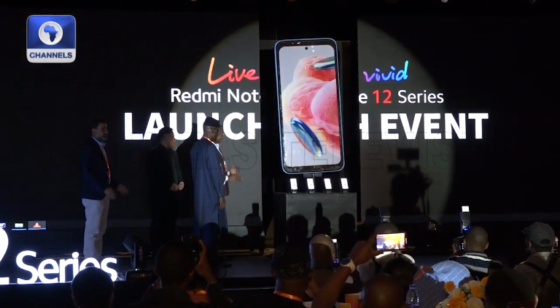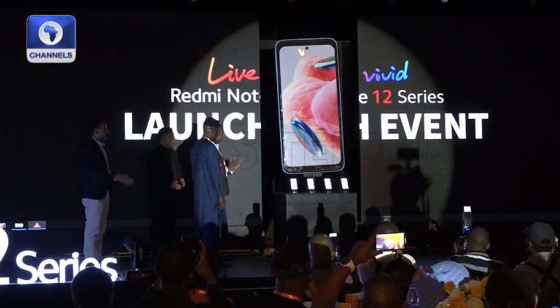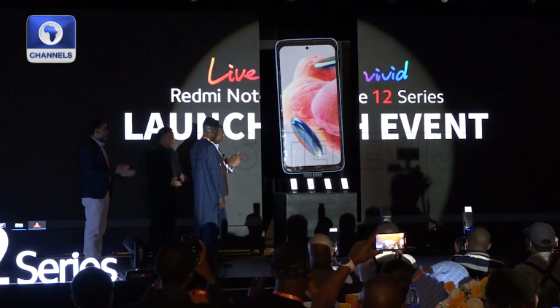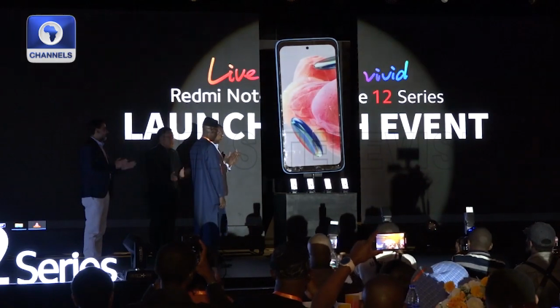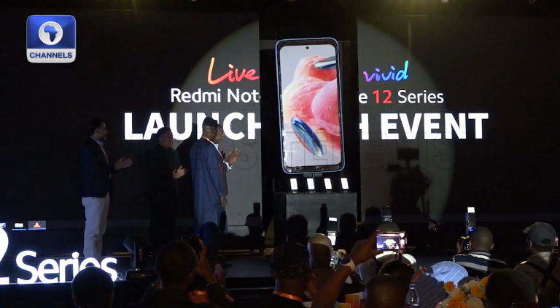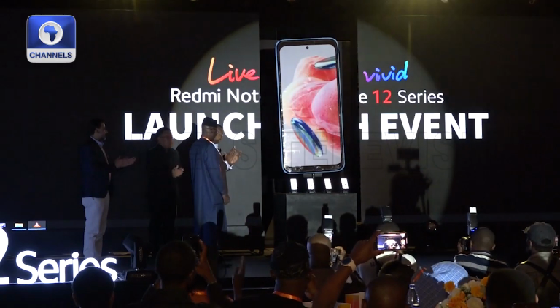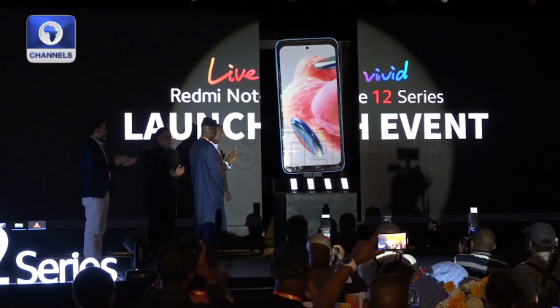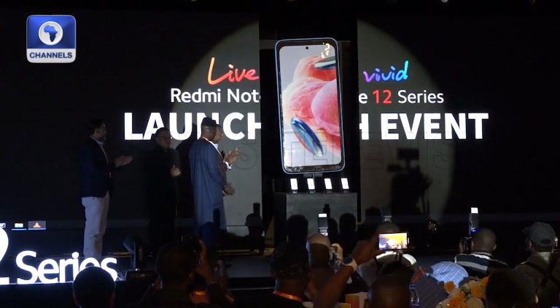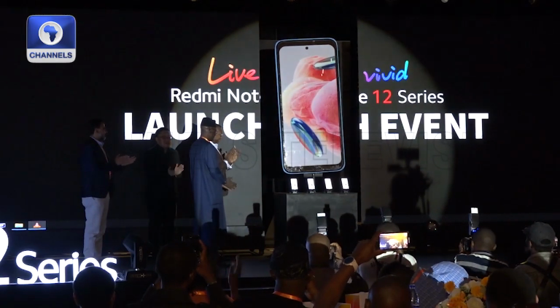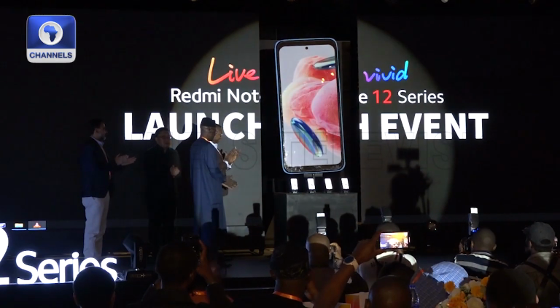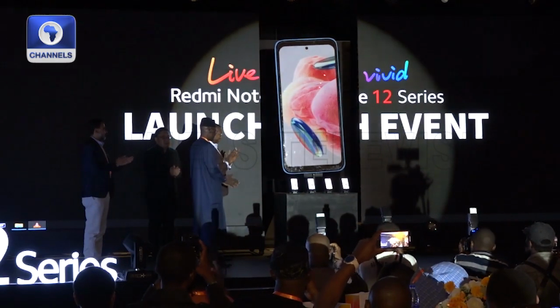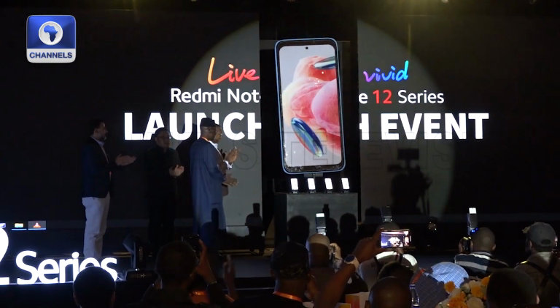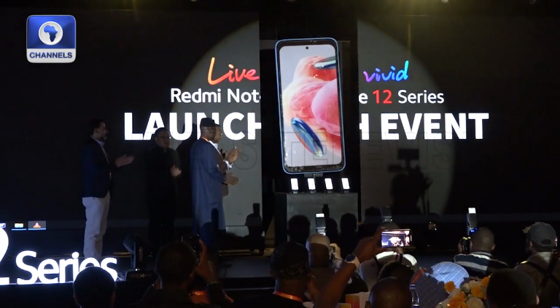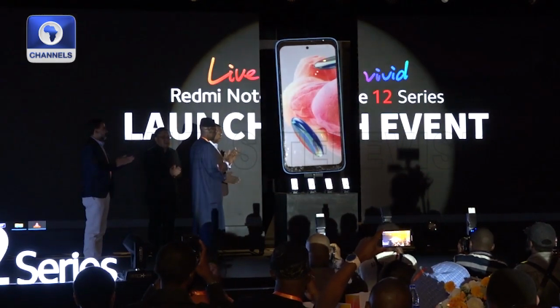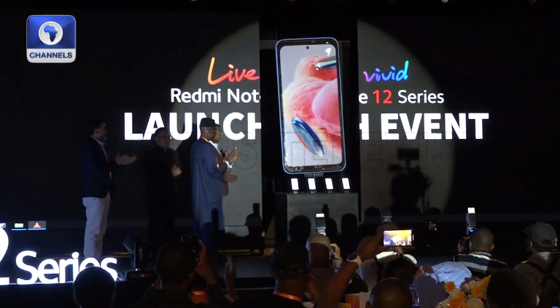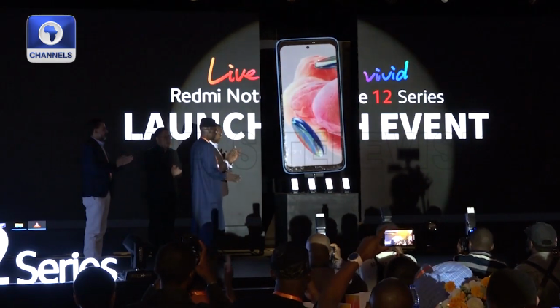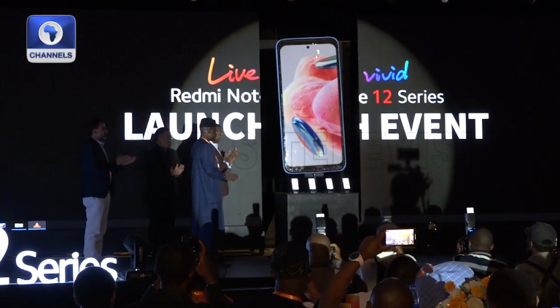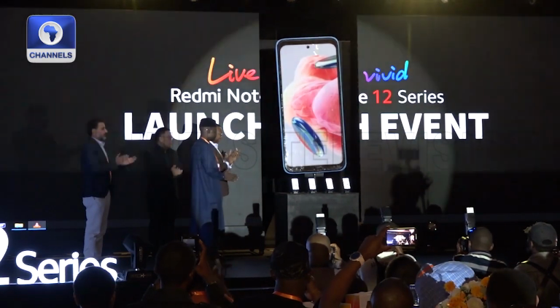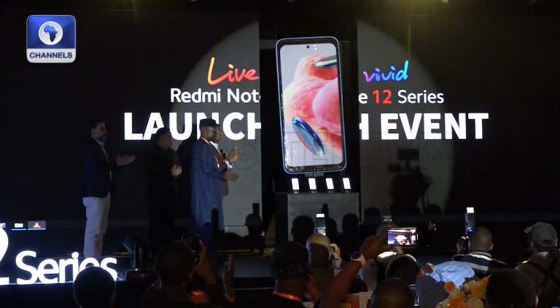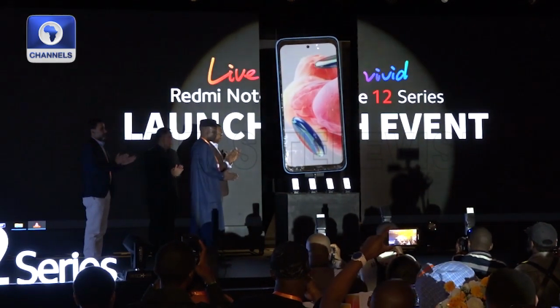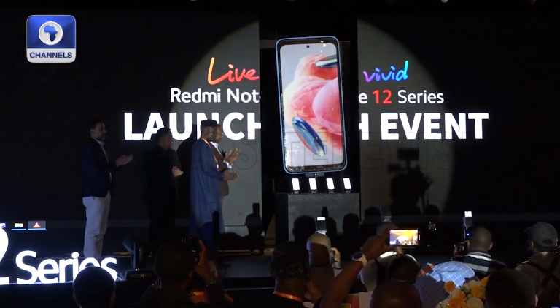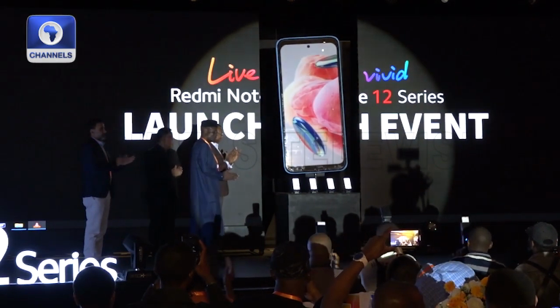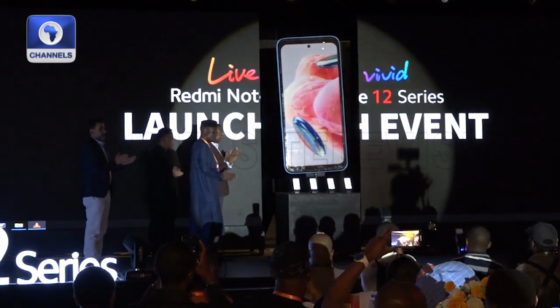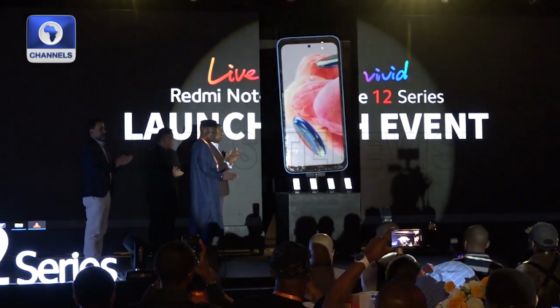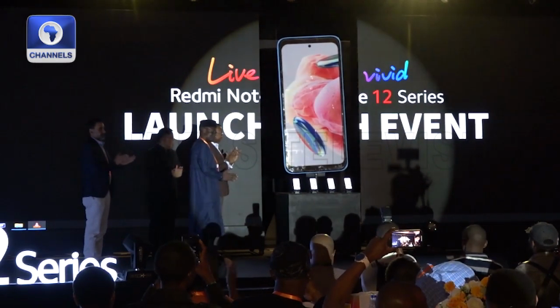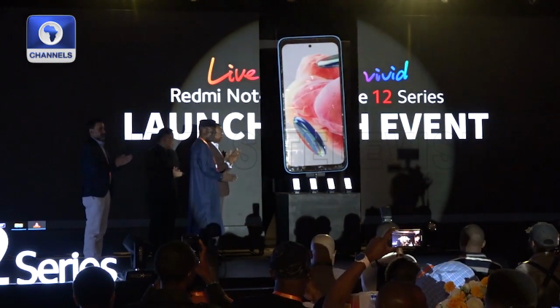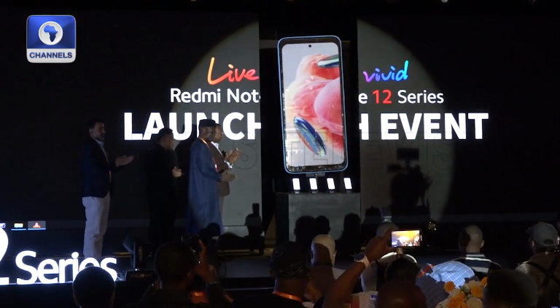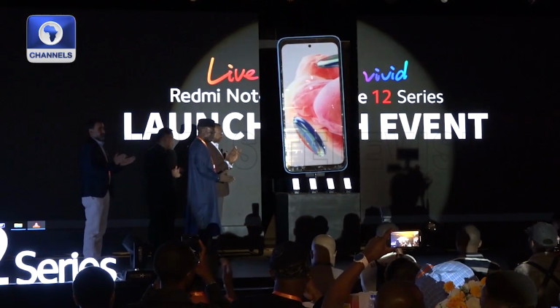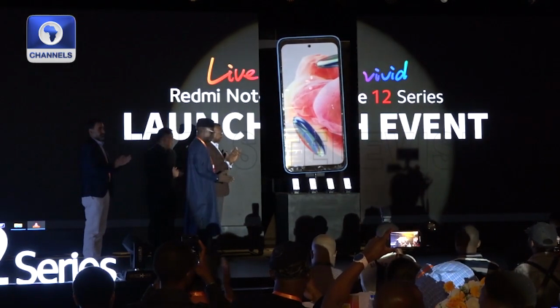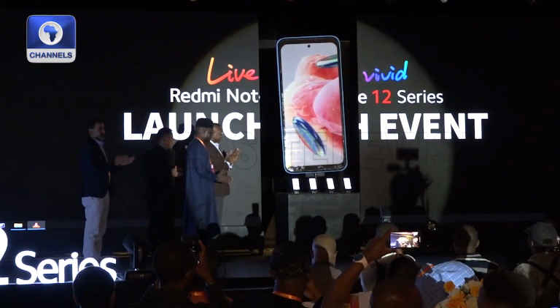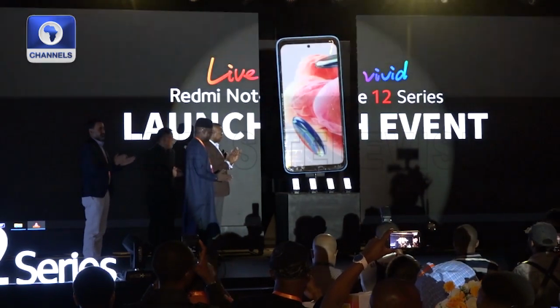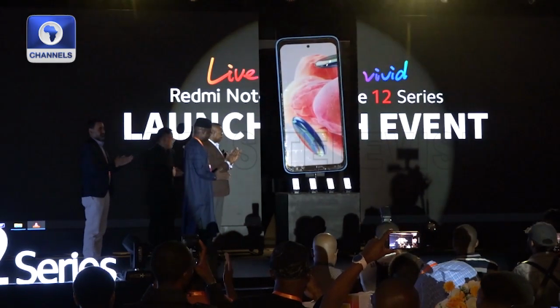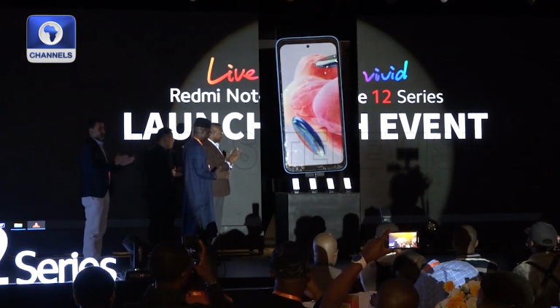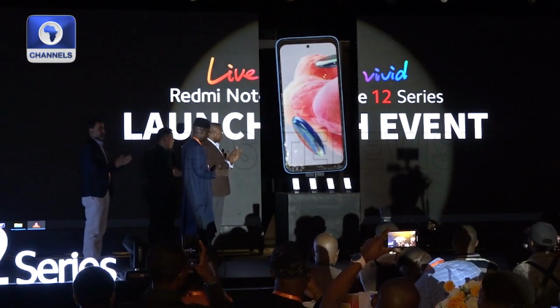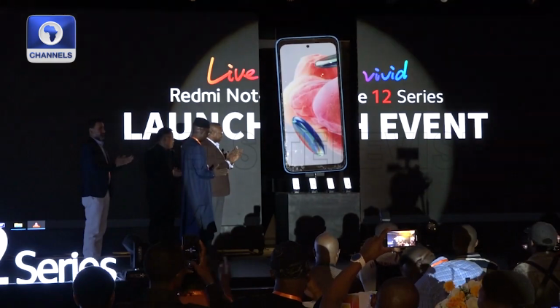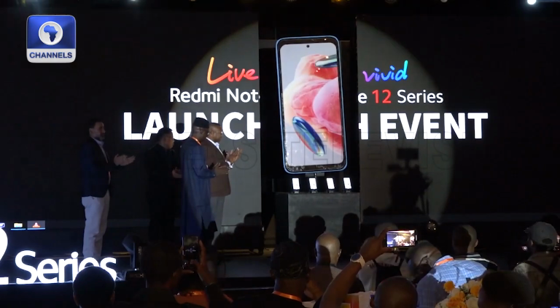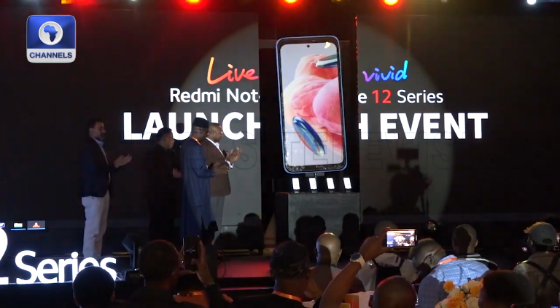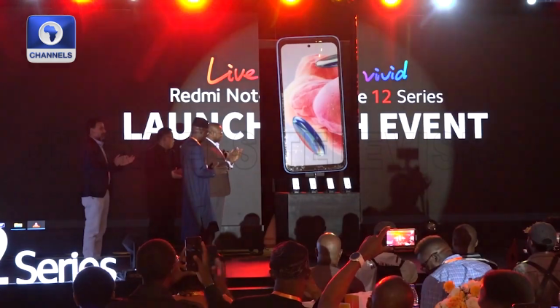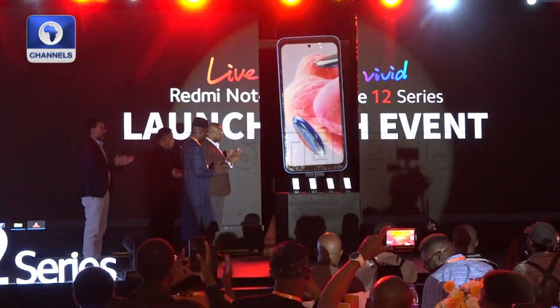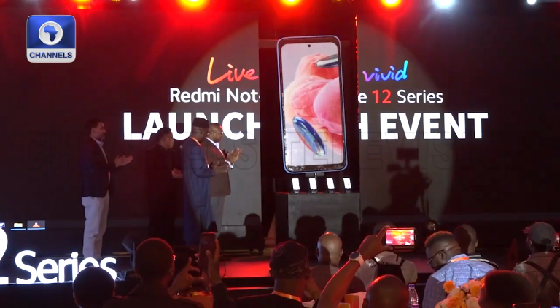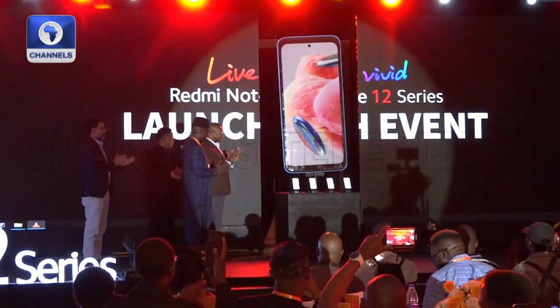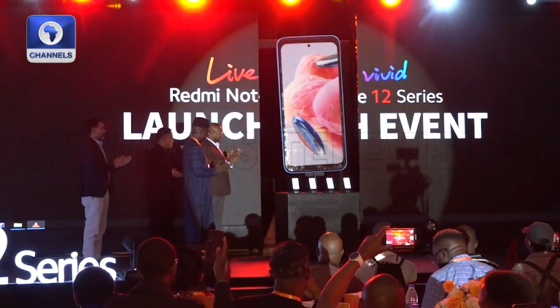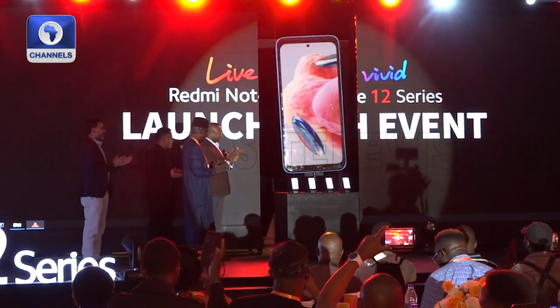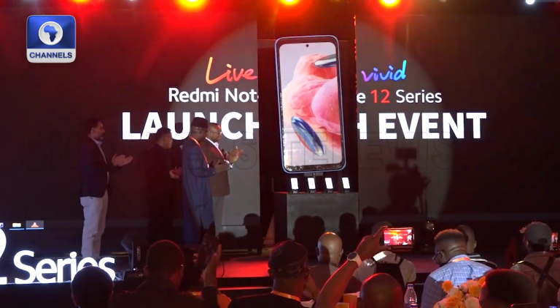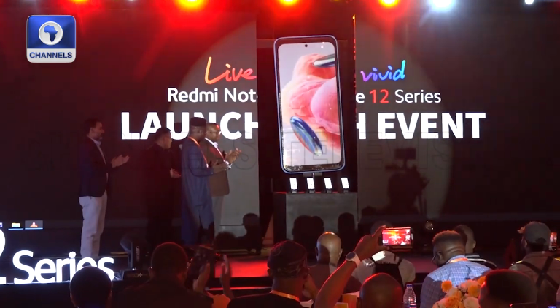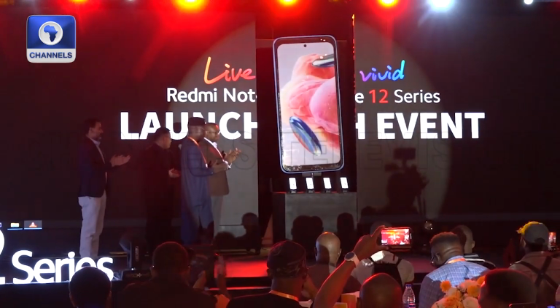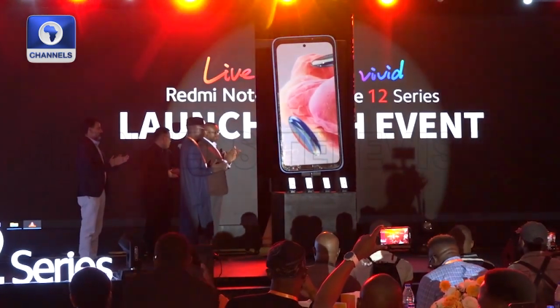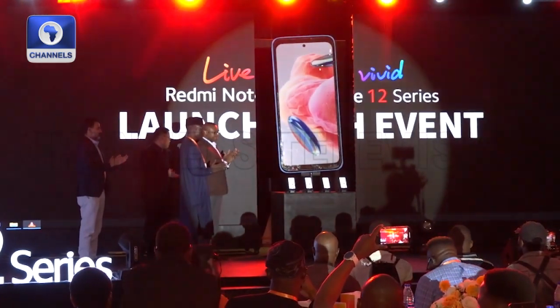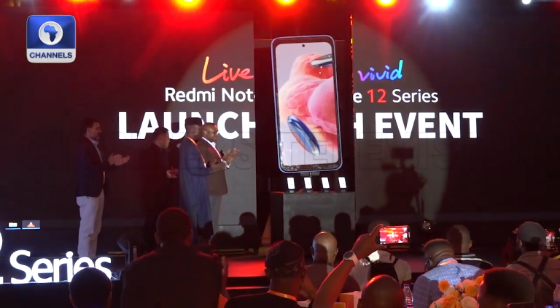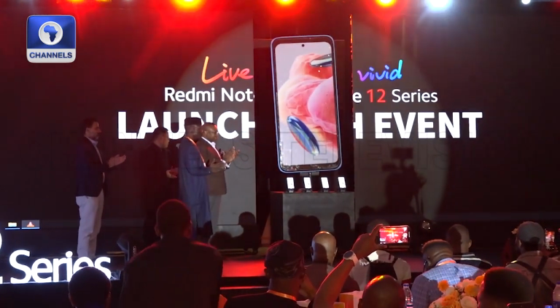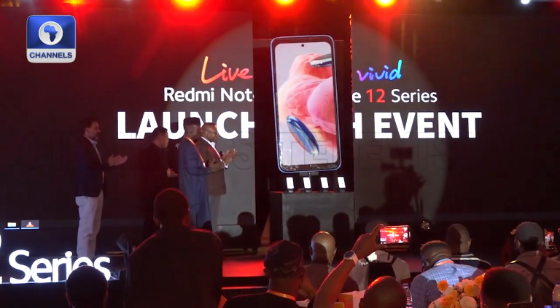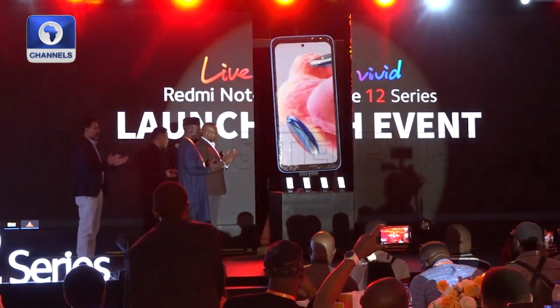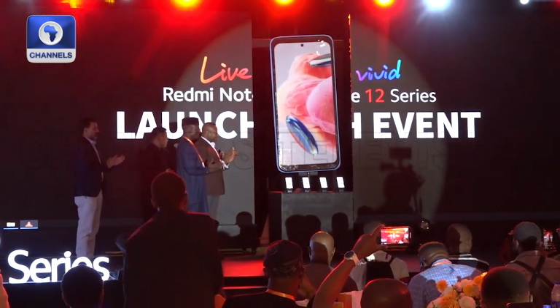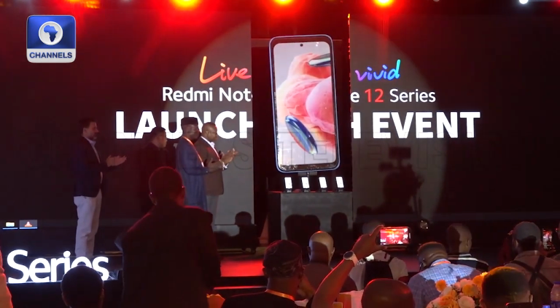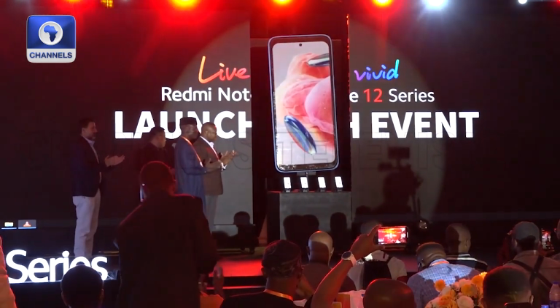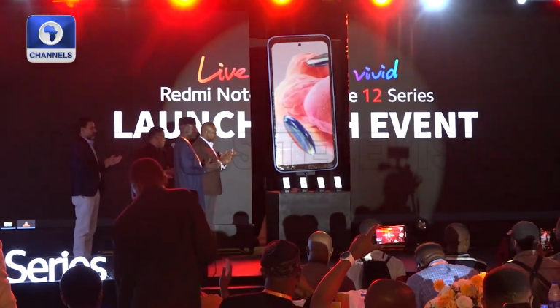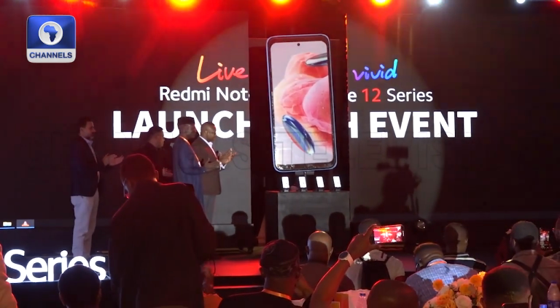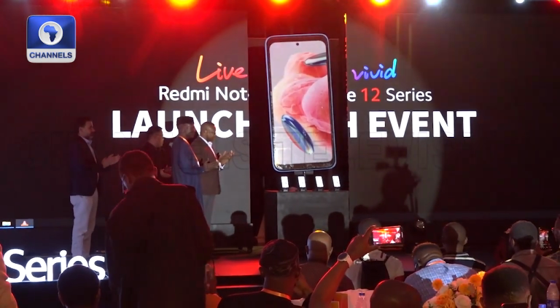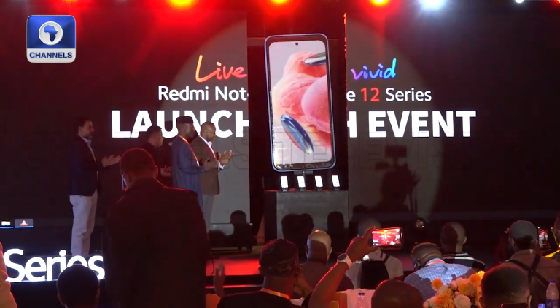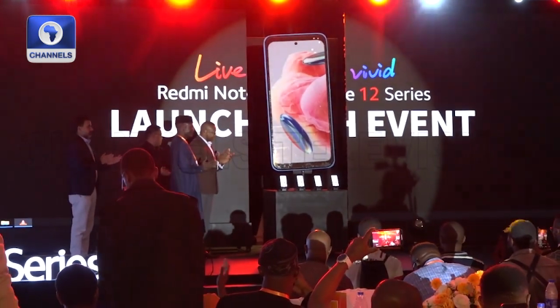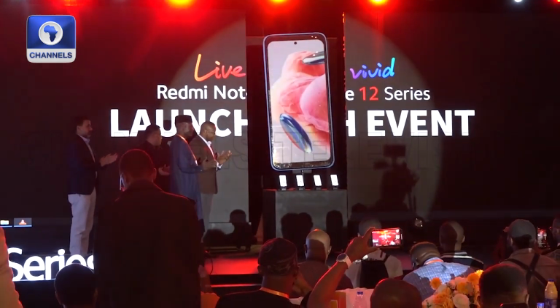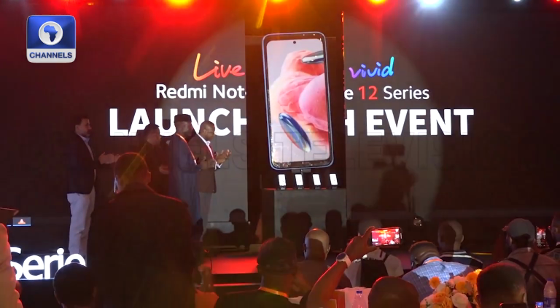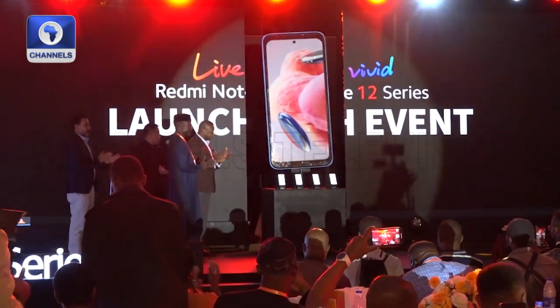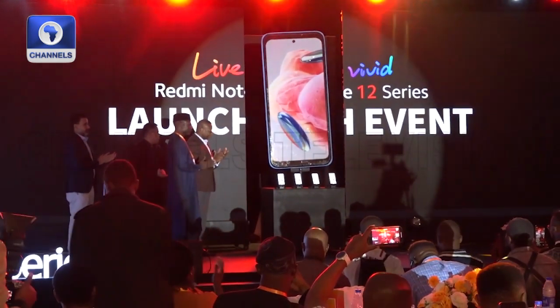Distinguished ladies and gentlemen, the devices are unveiled: the Redmi Note 12 series.